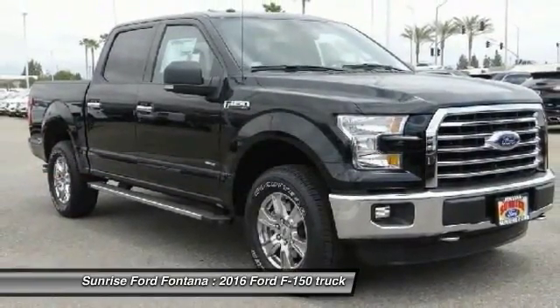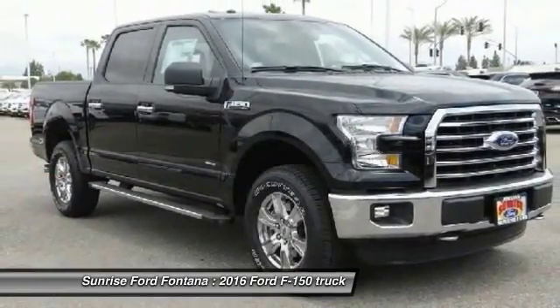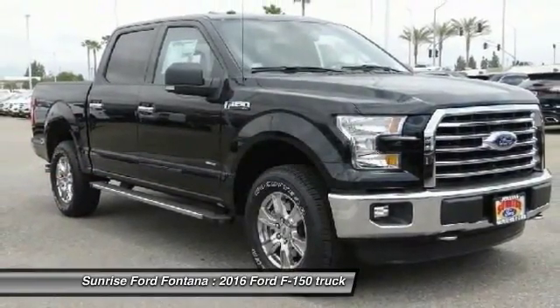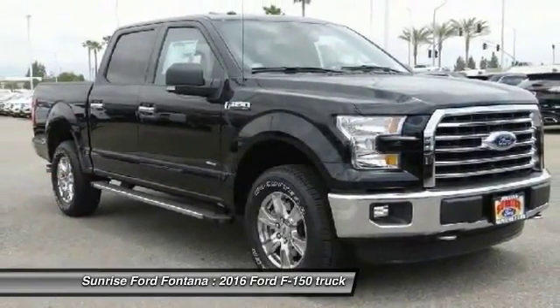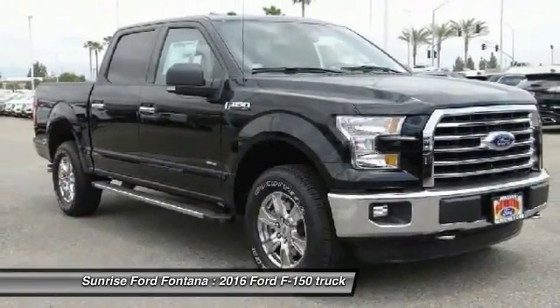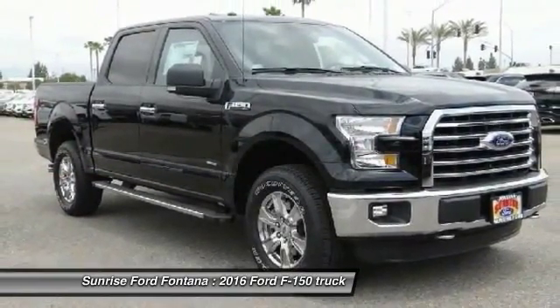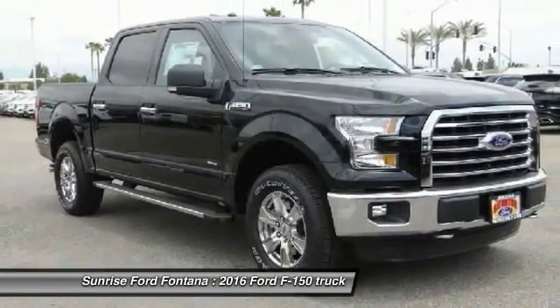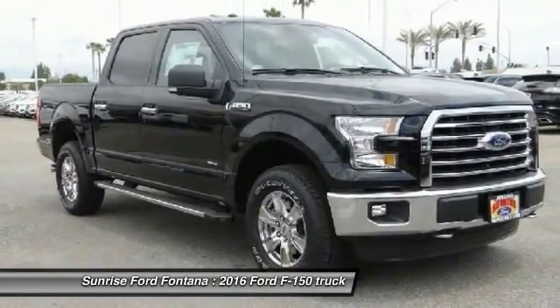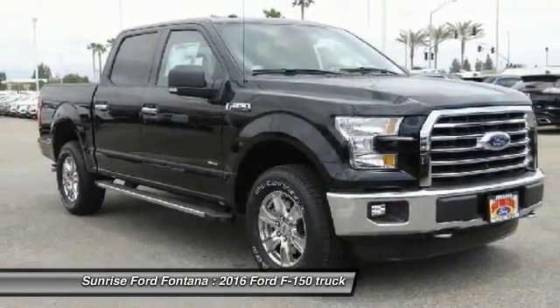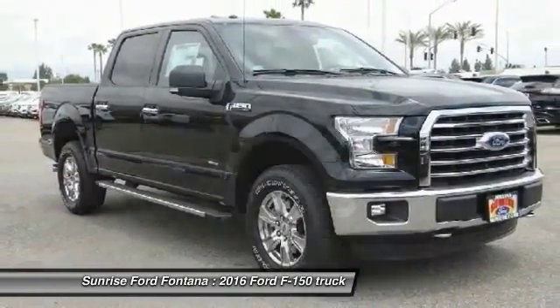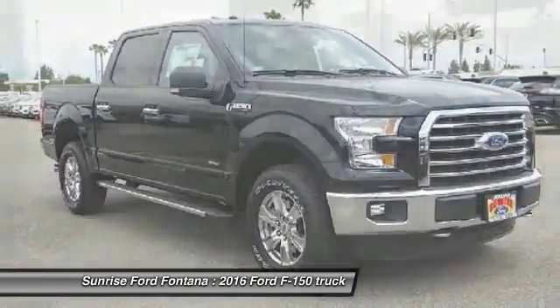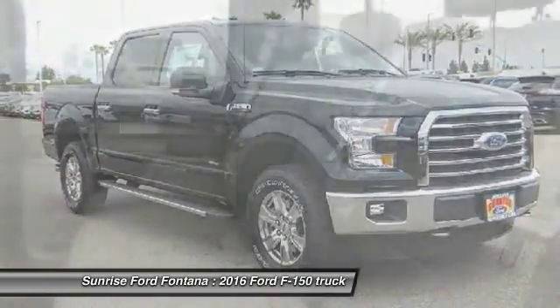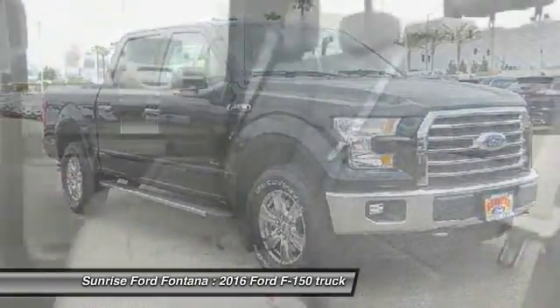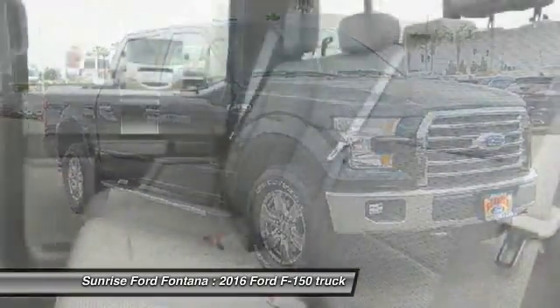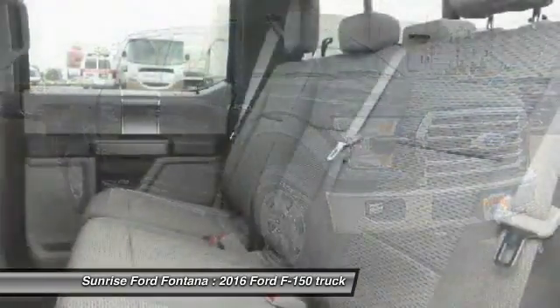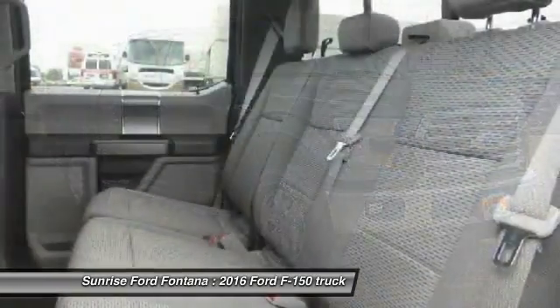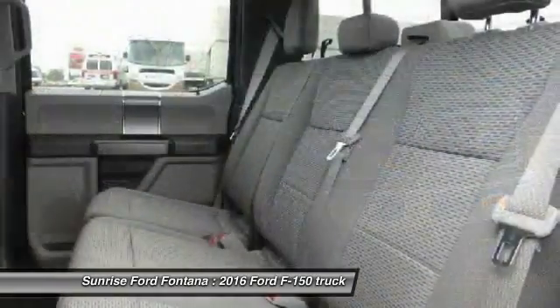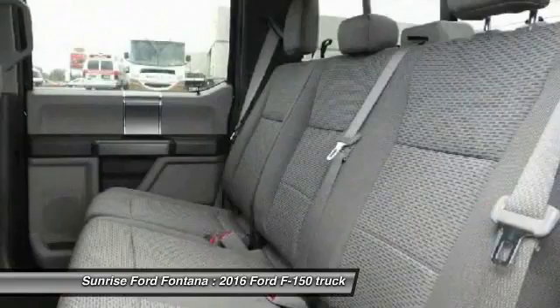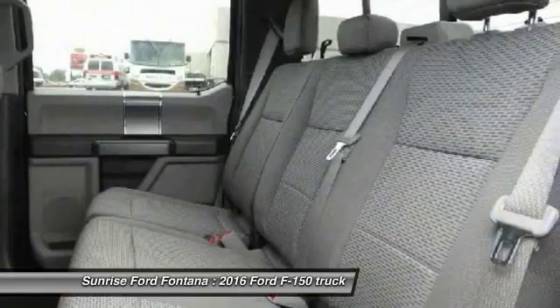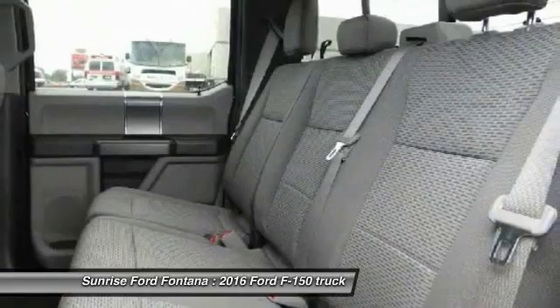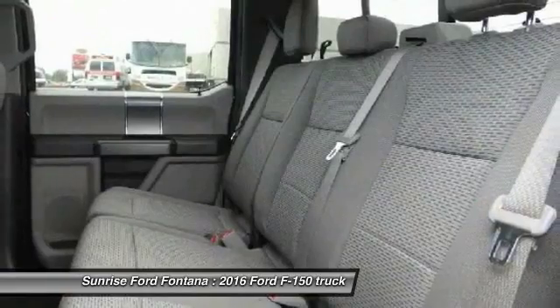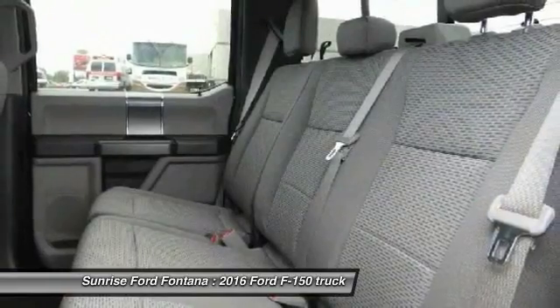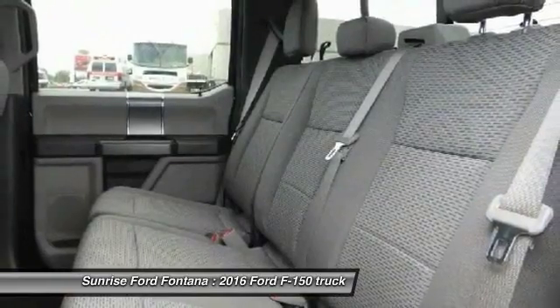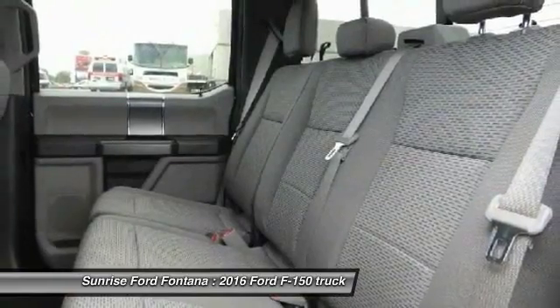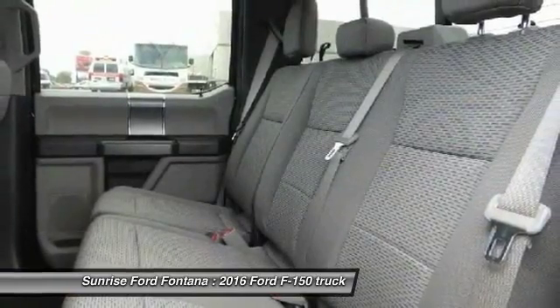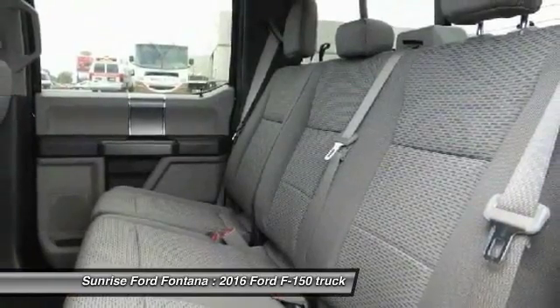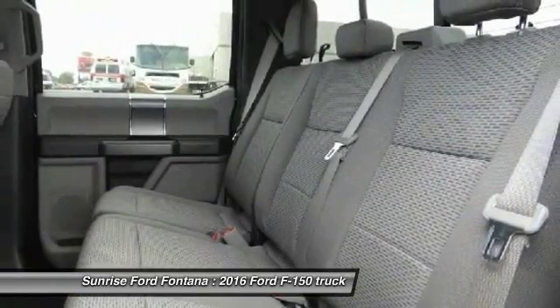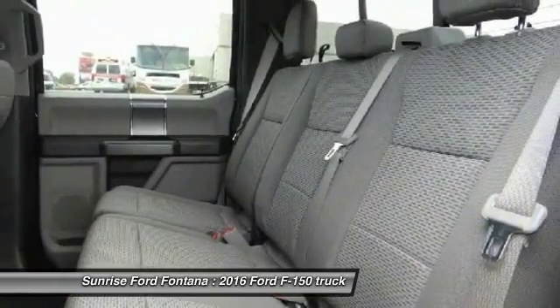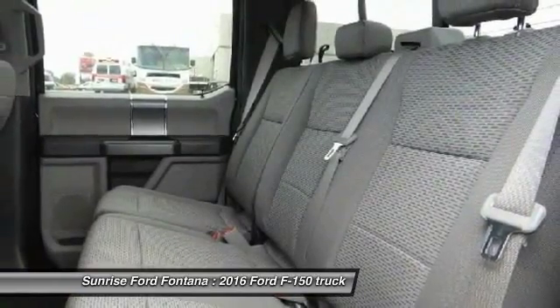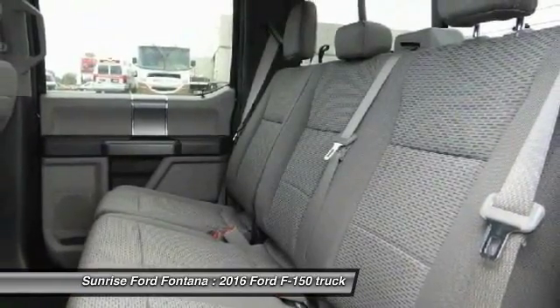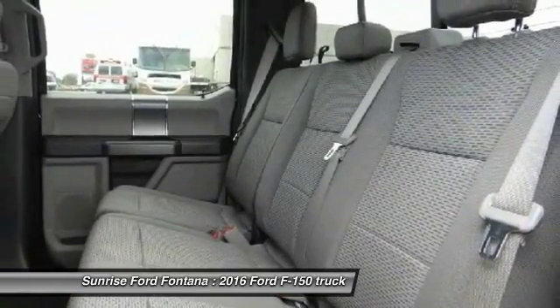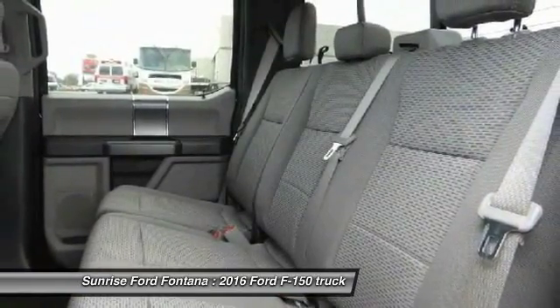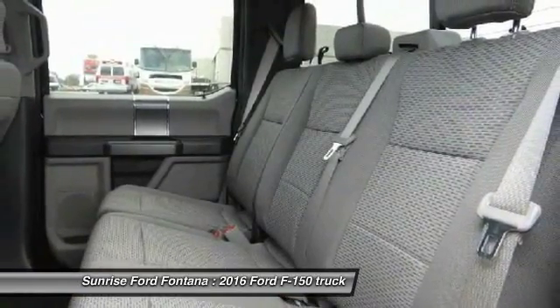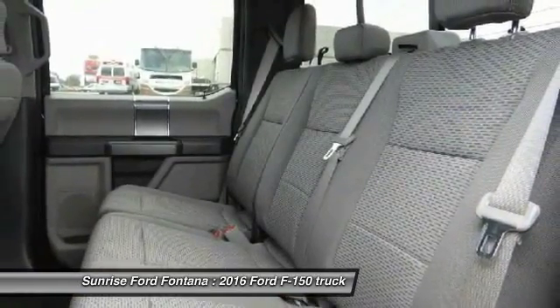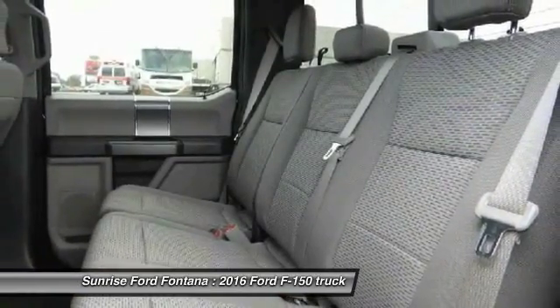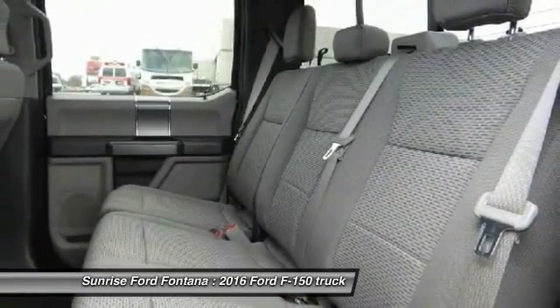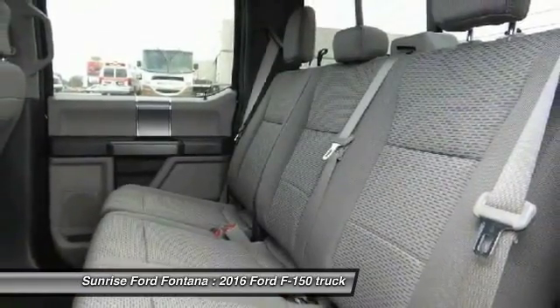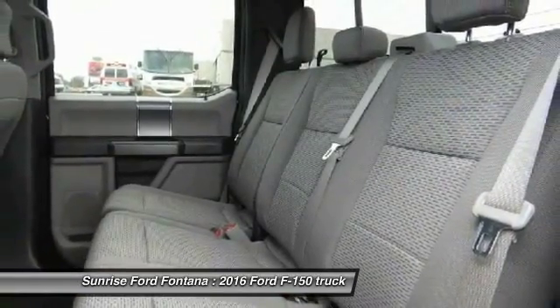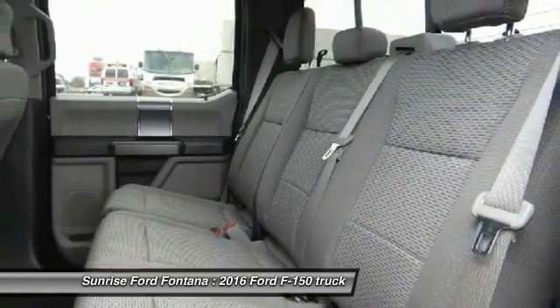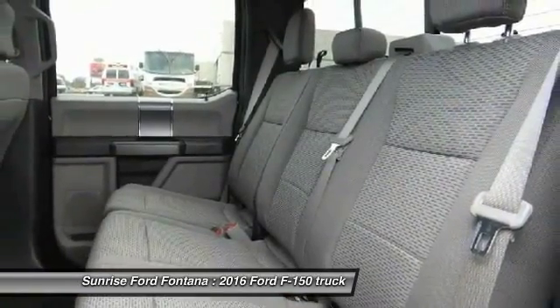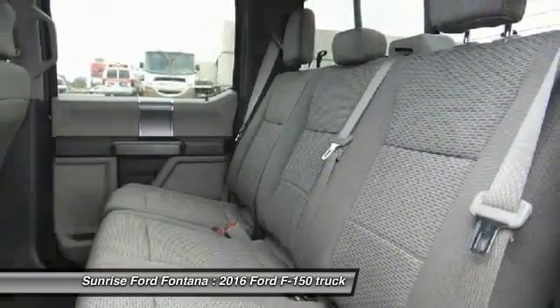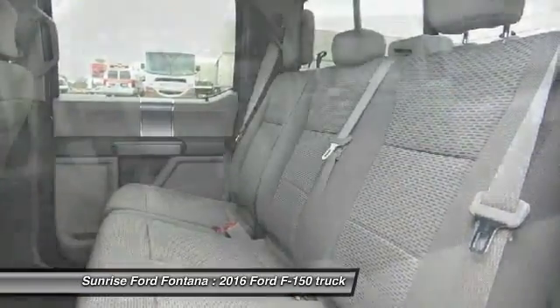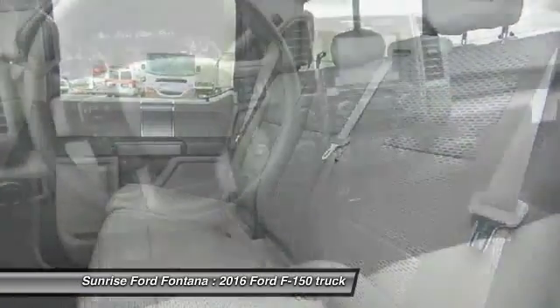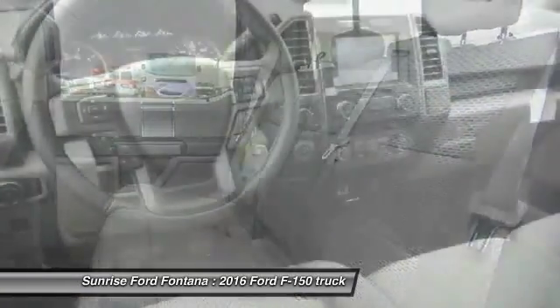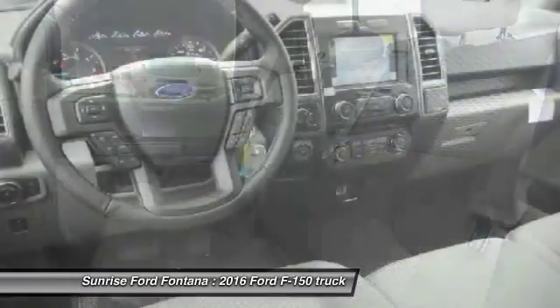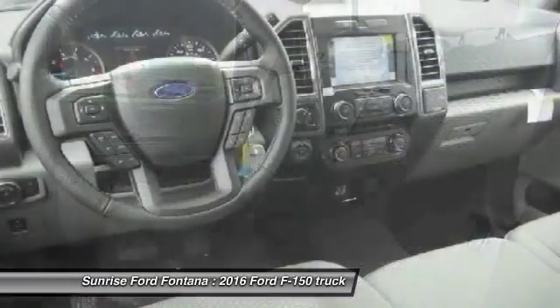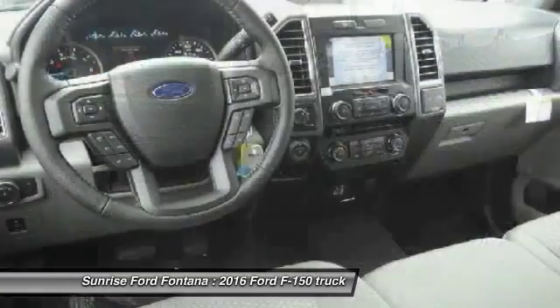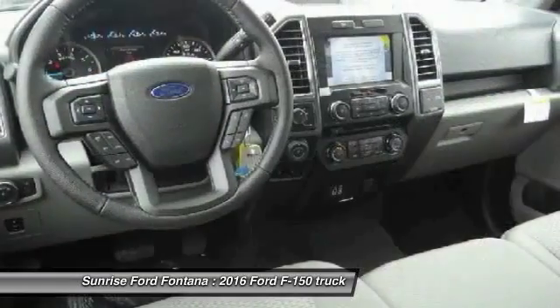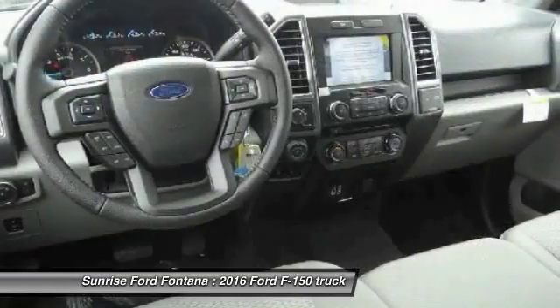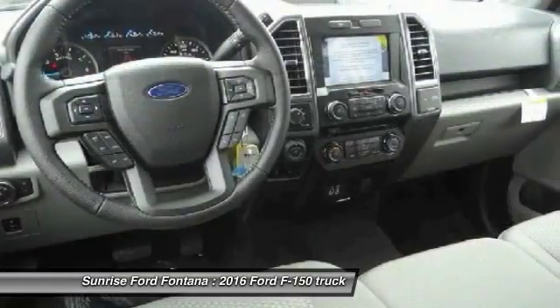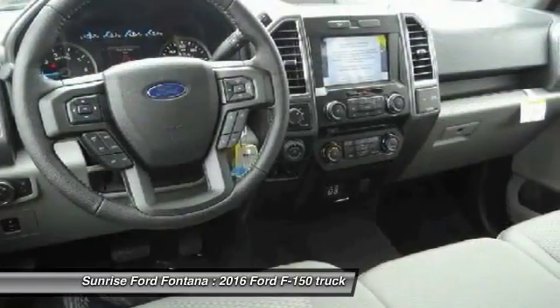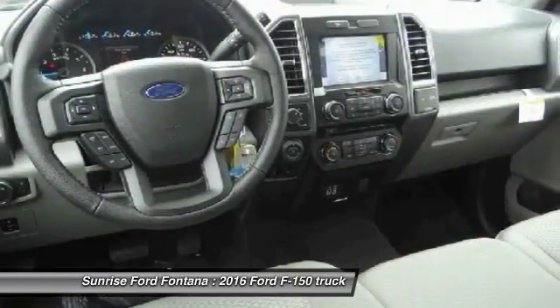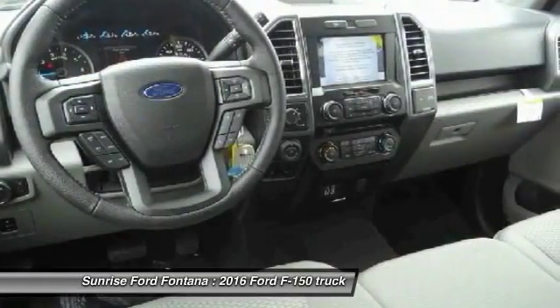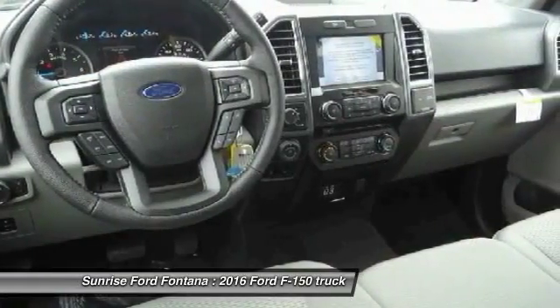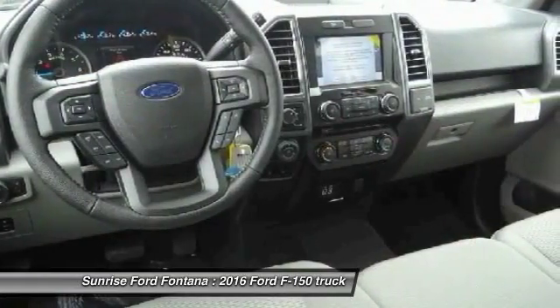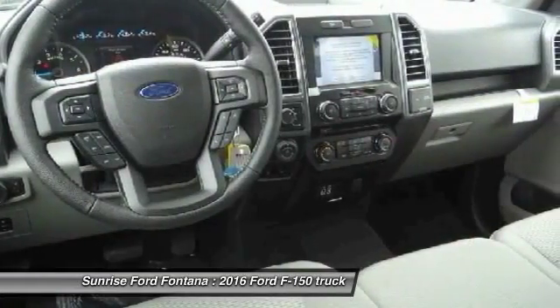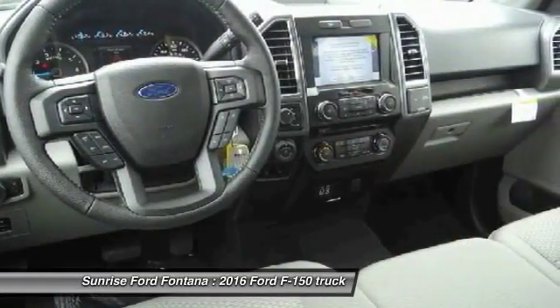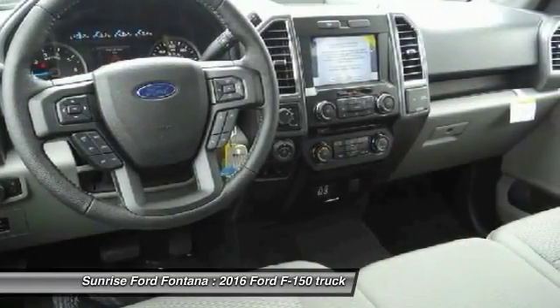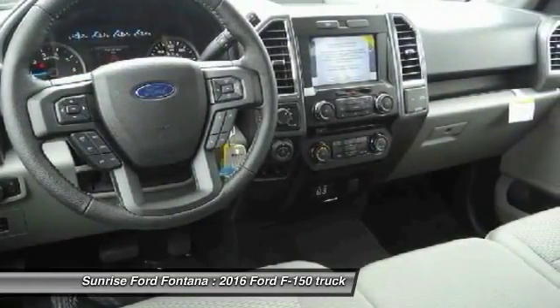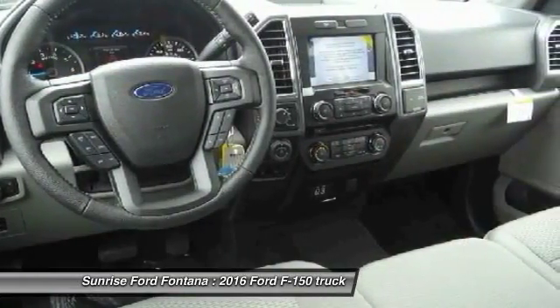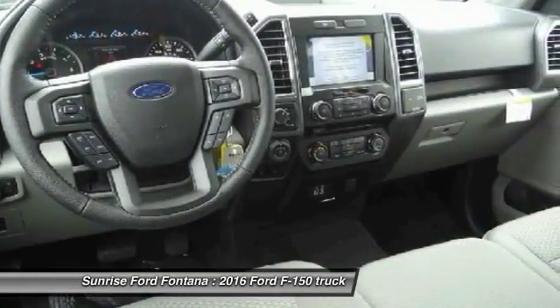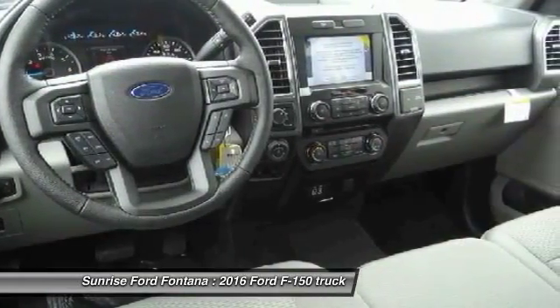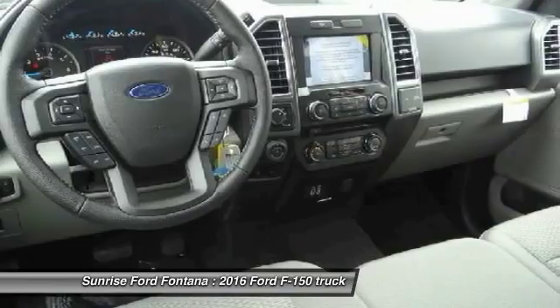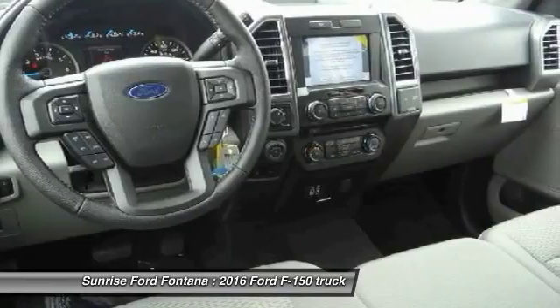Front automatic stability control, cruise control, AM FM stereo radio, child safety locks, power door locks.